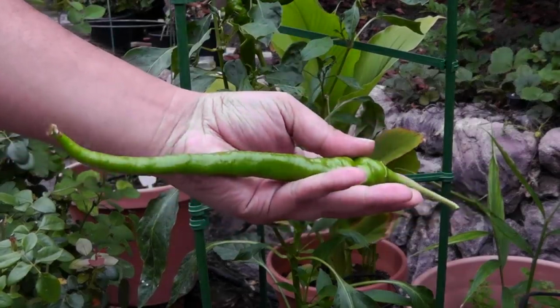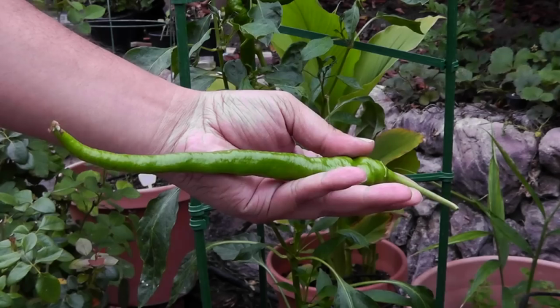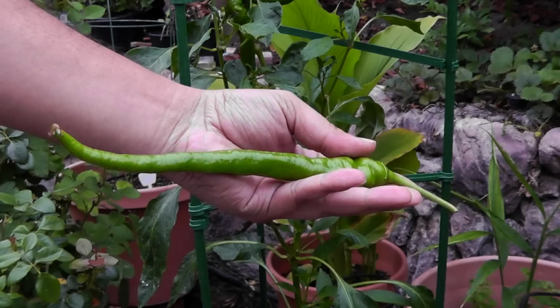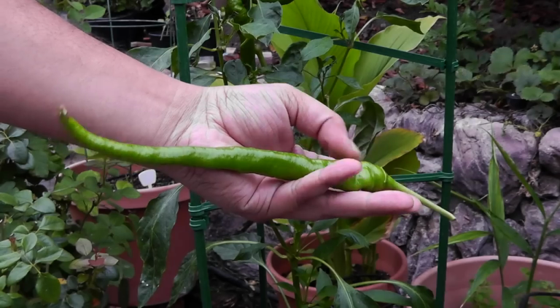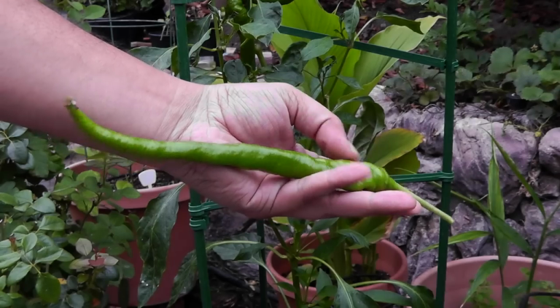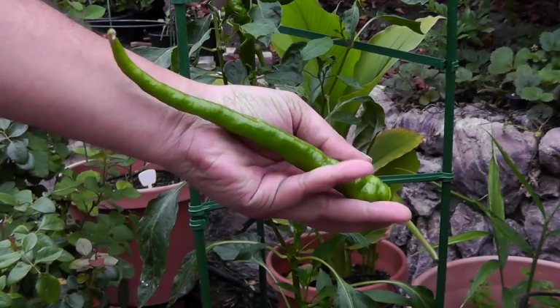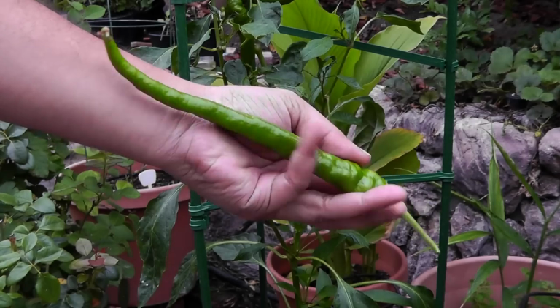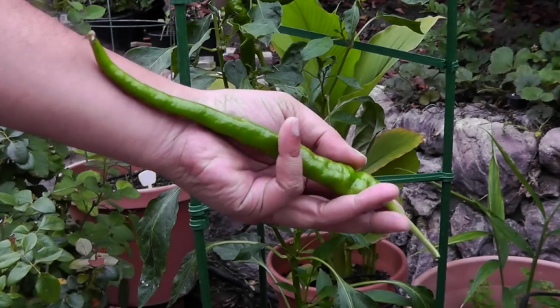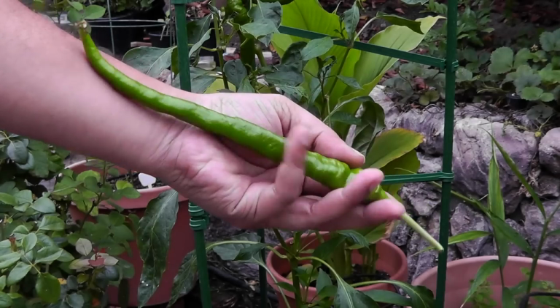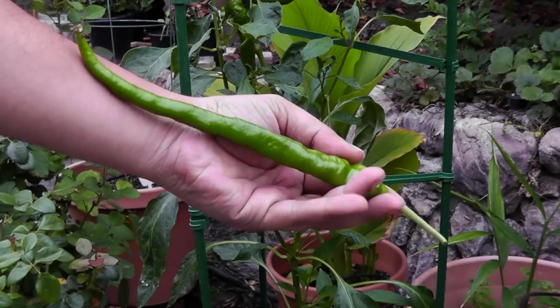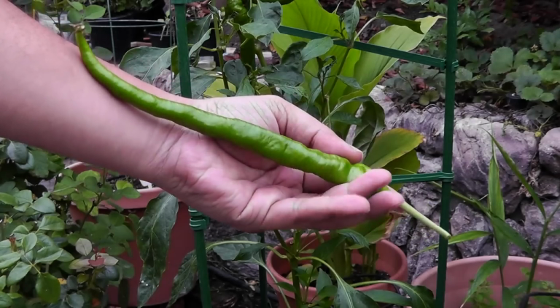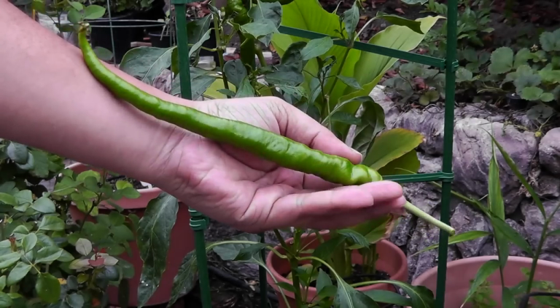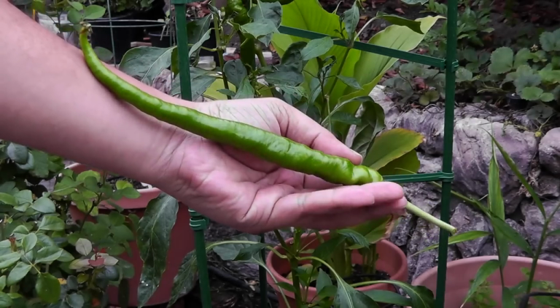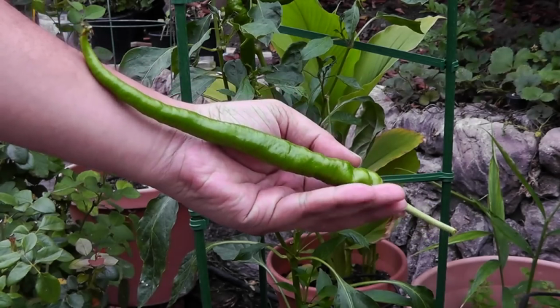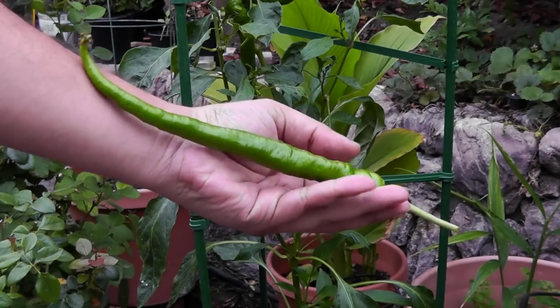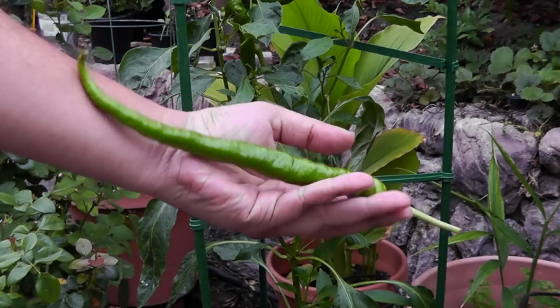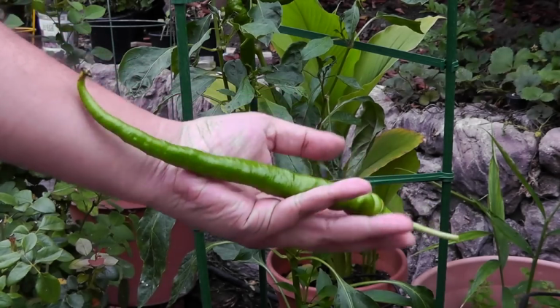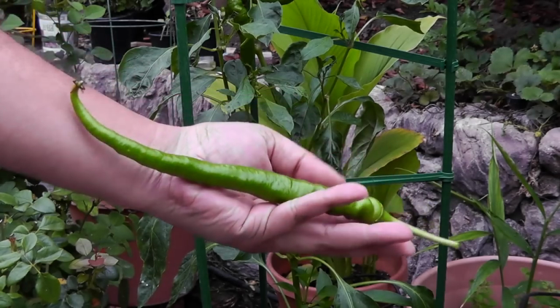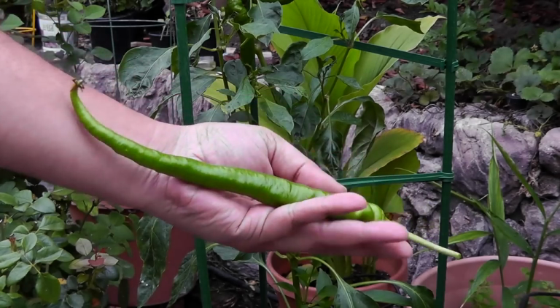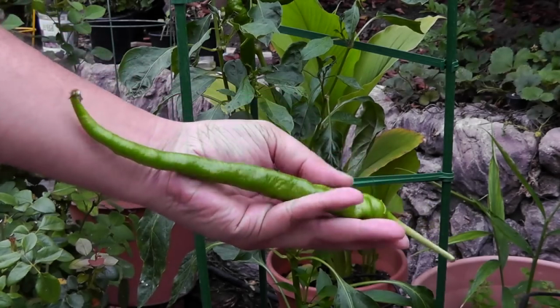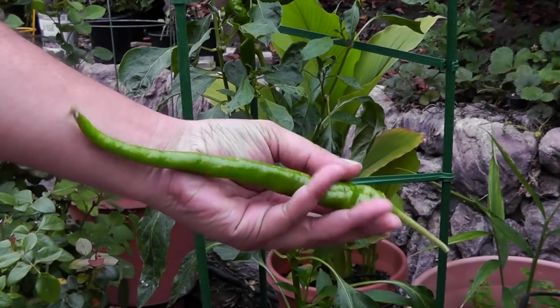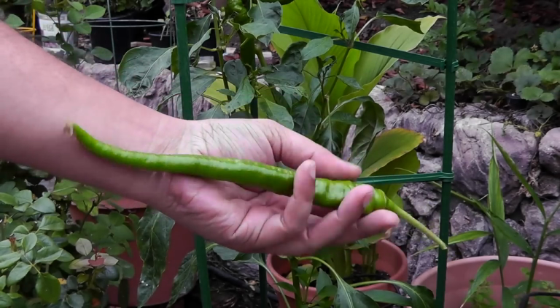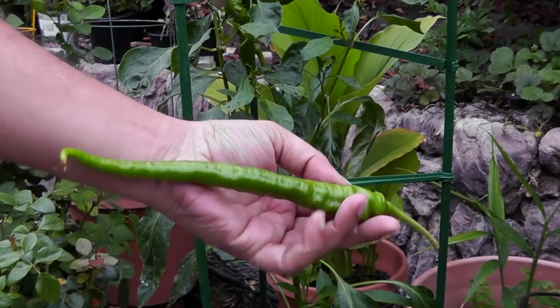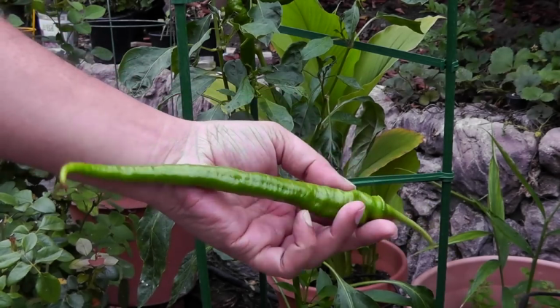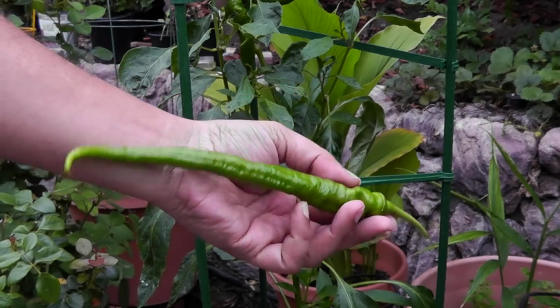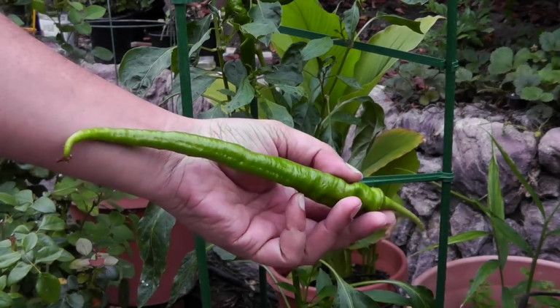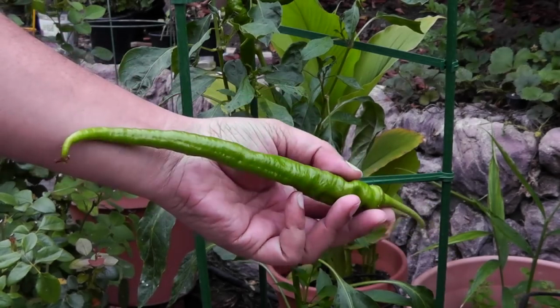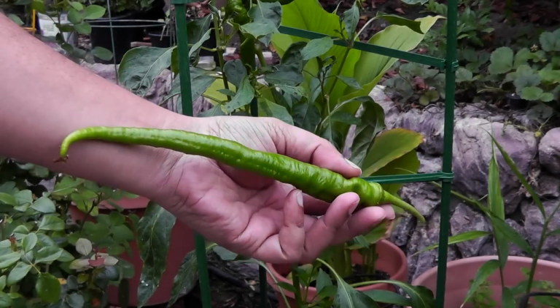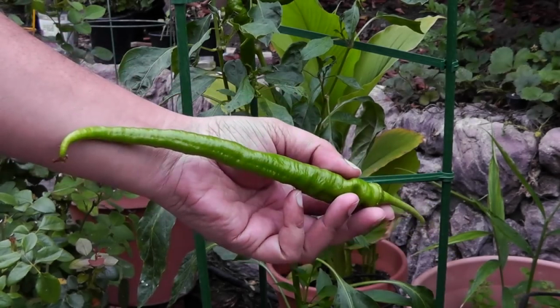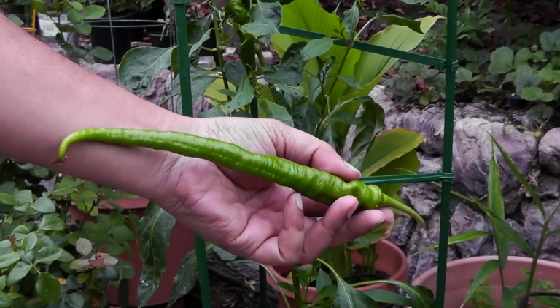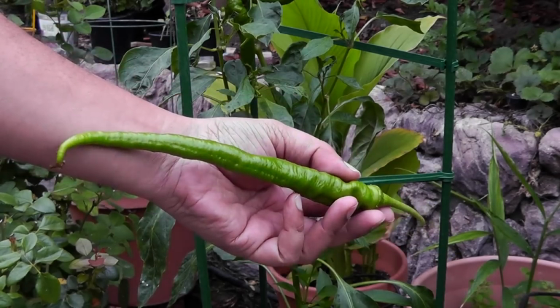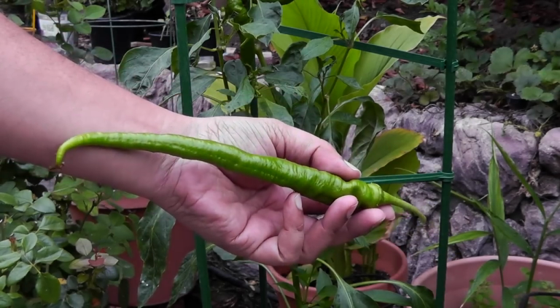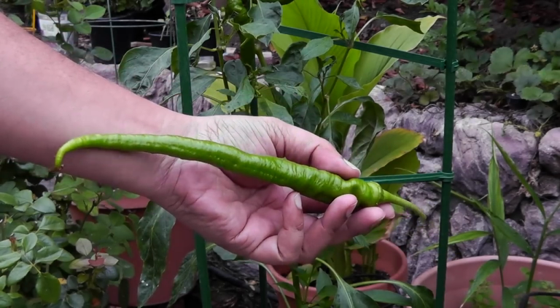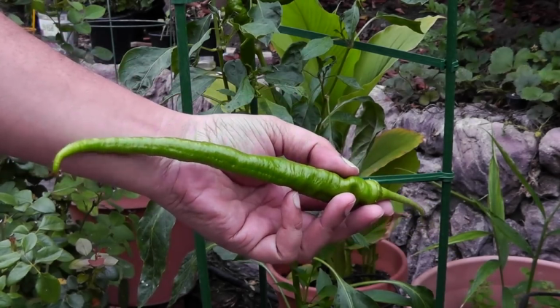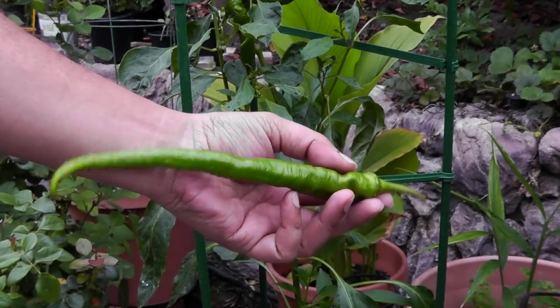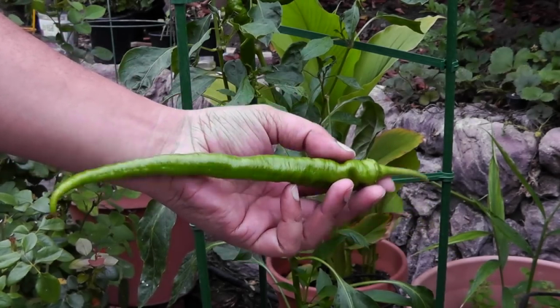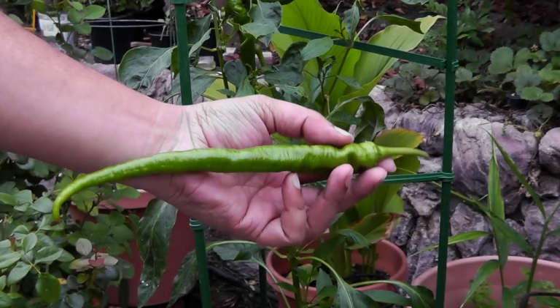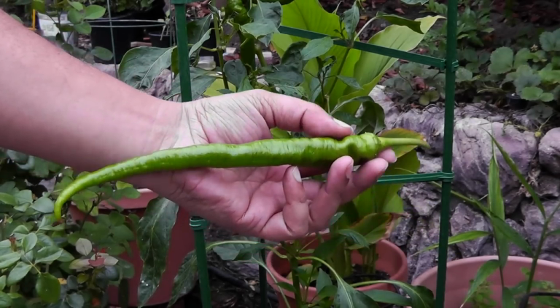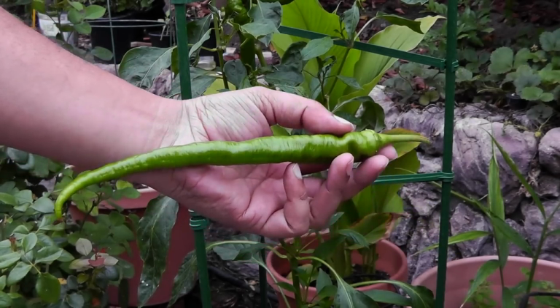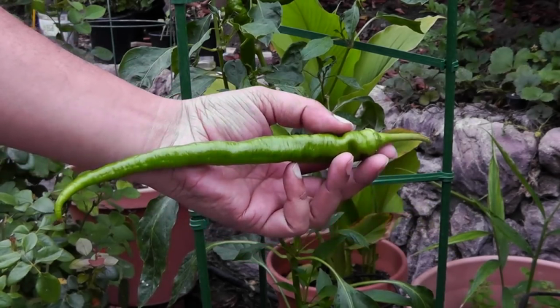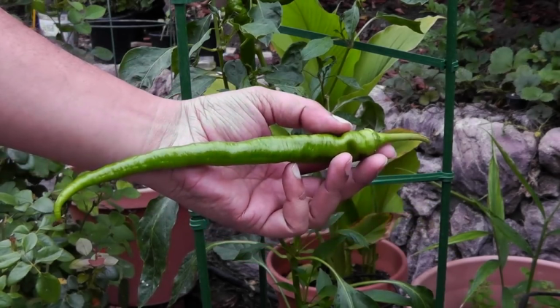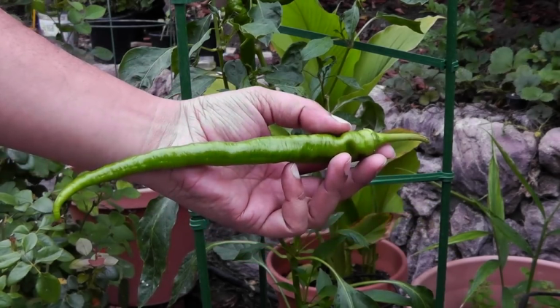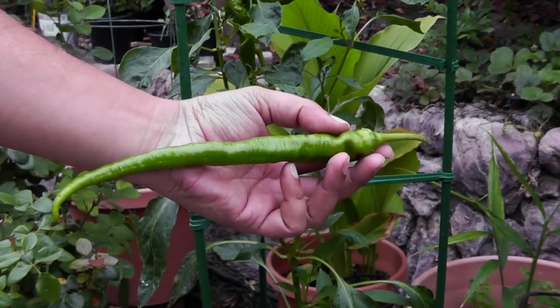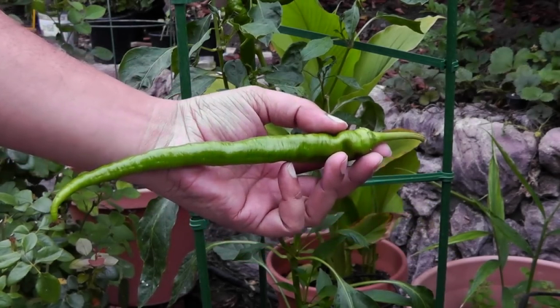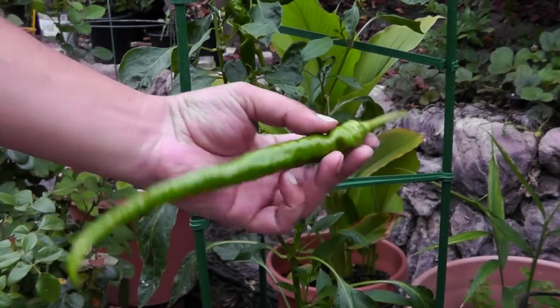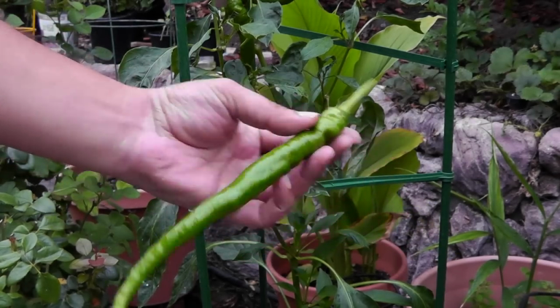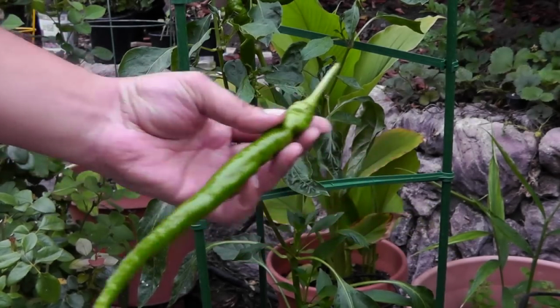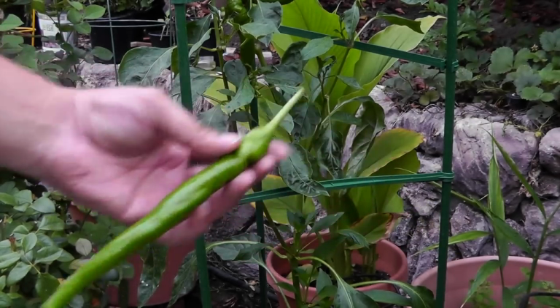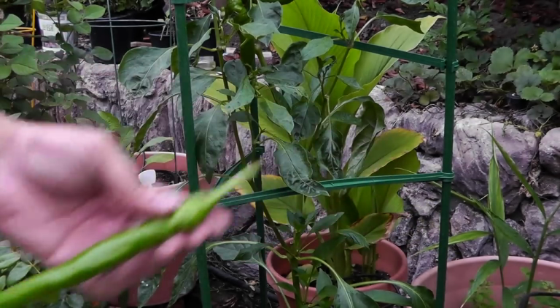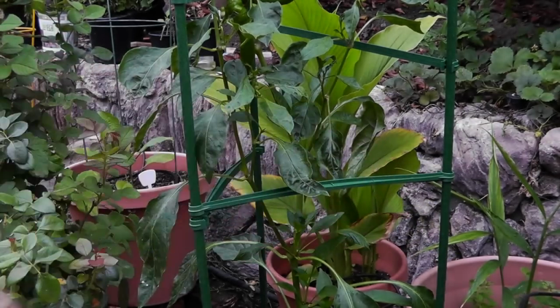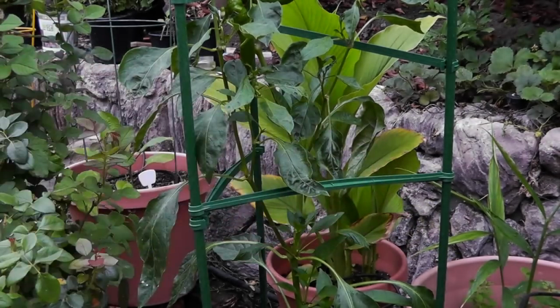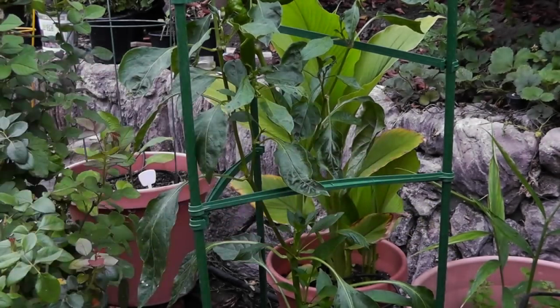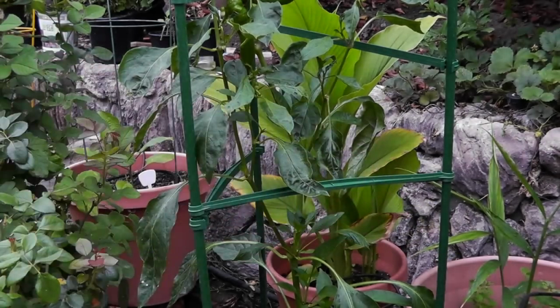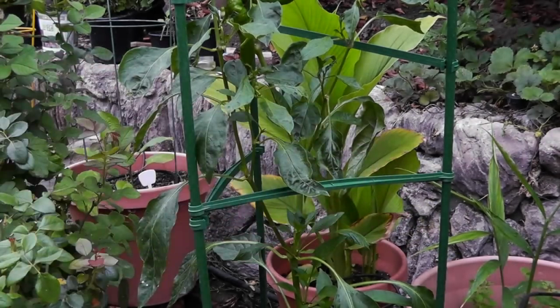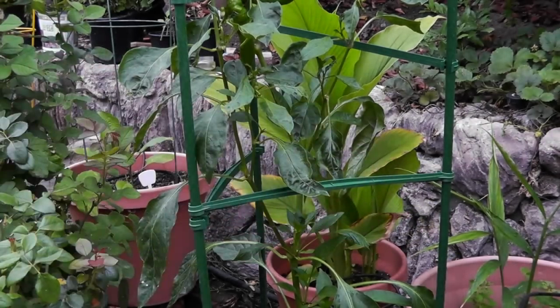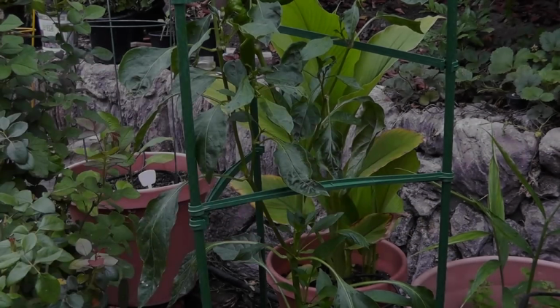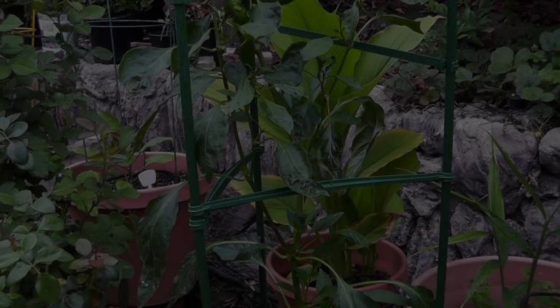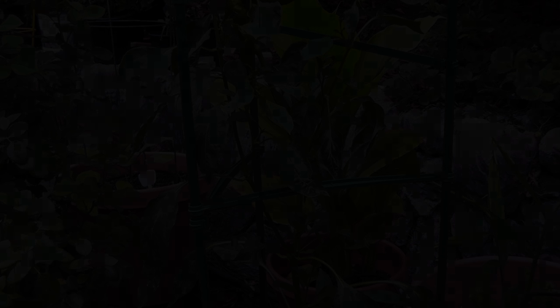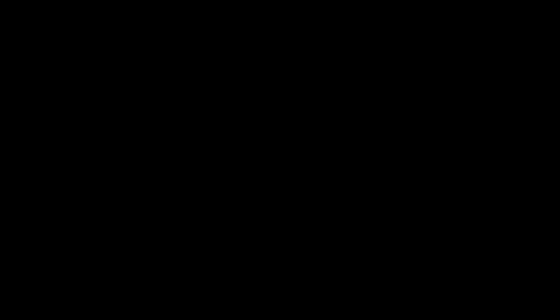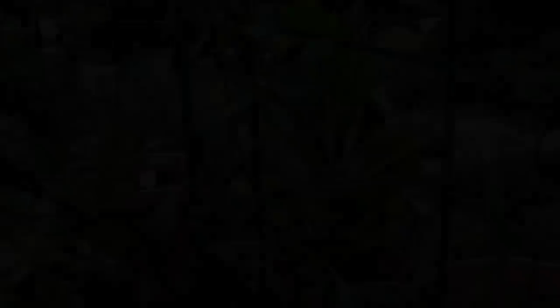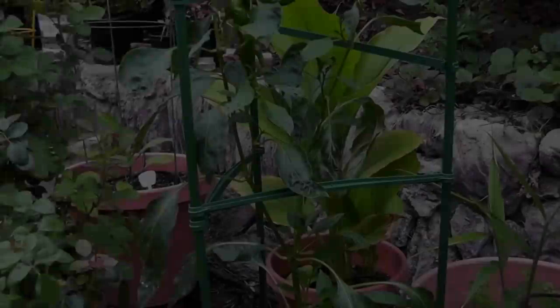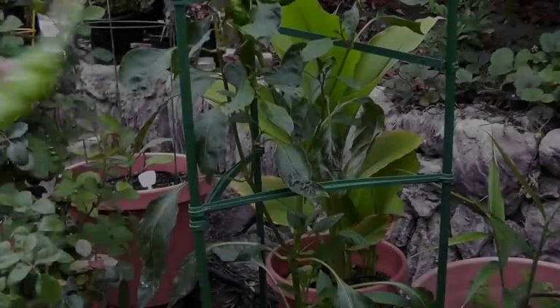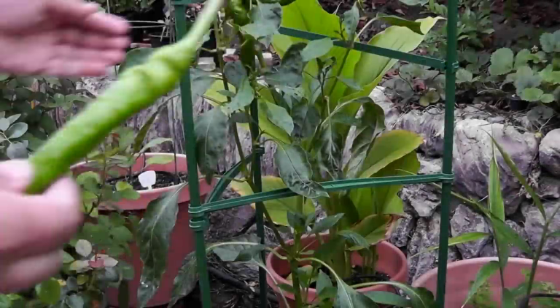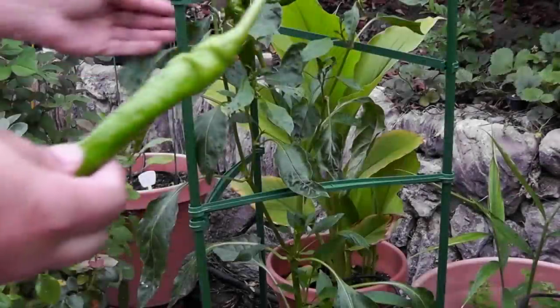As you can see, this pepper is really large — it's overflowing the palm of my hand all the way to my wrist. That's a long pepper.